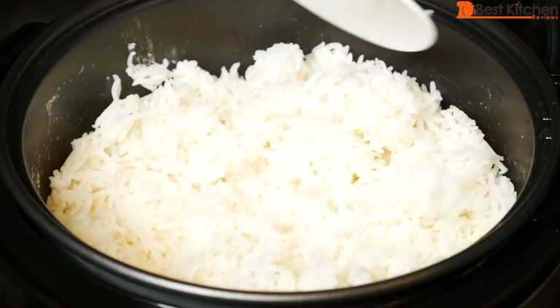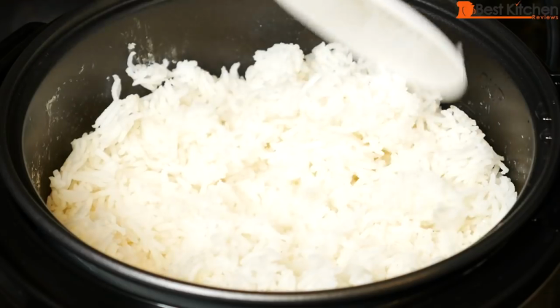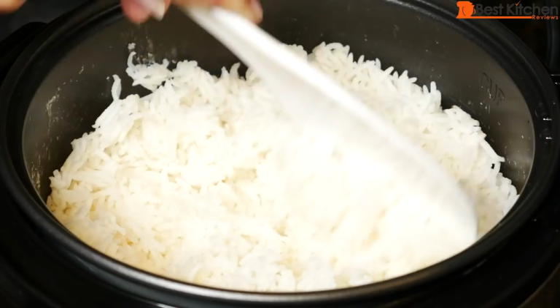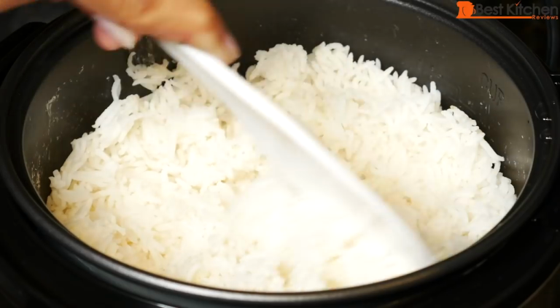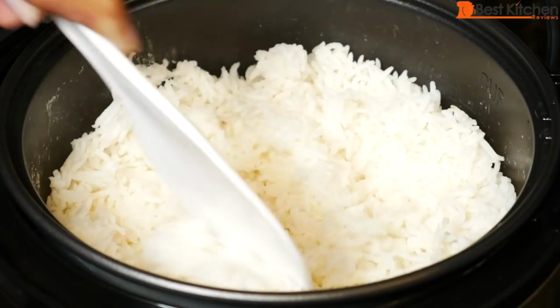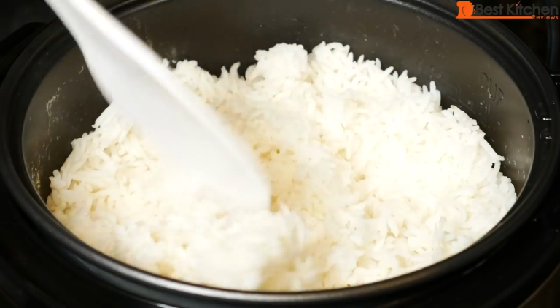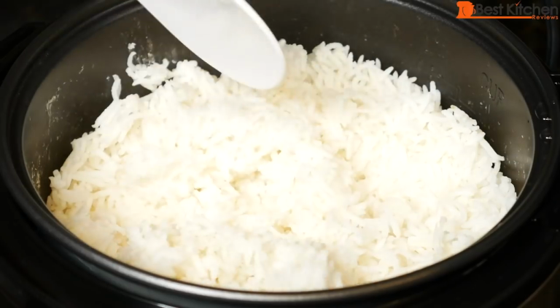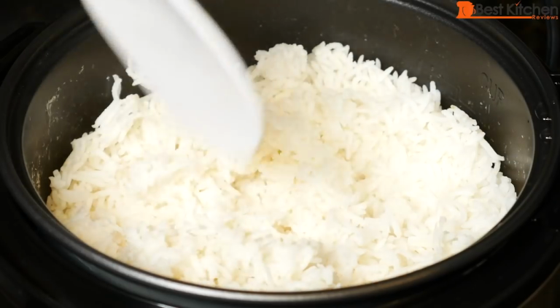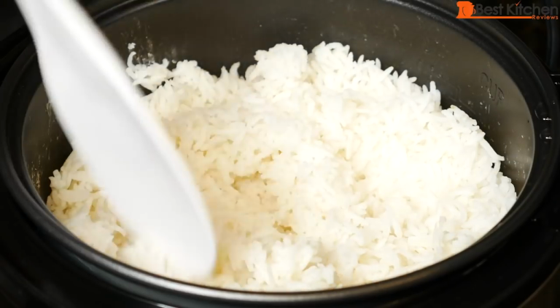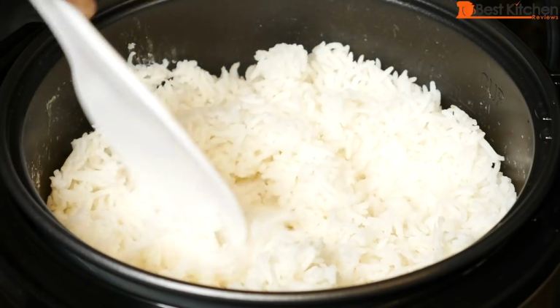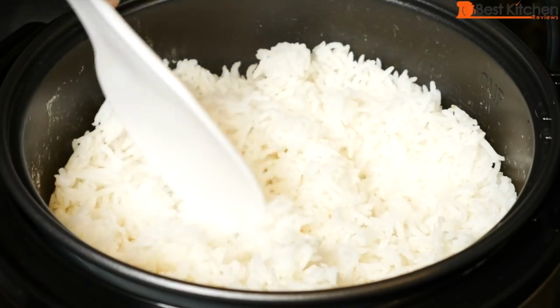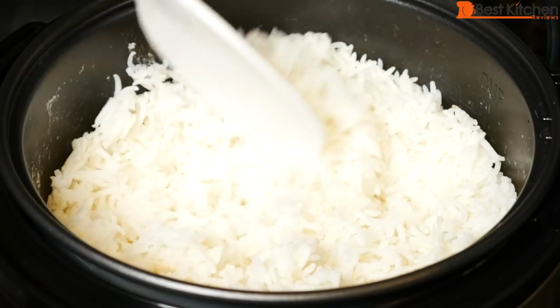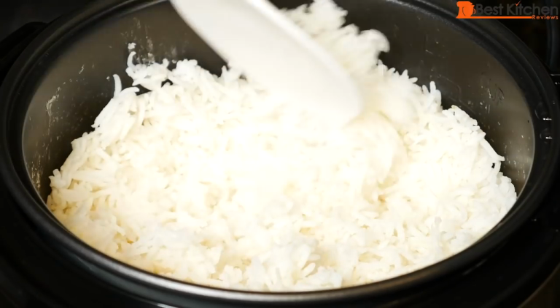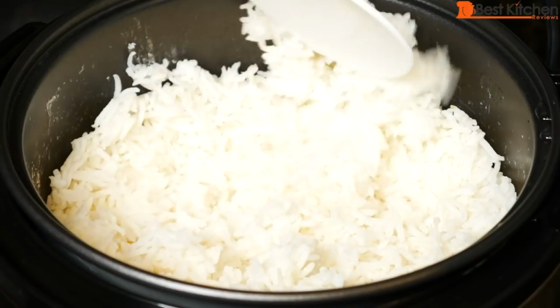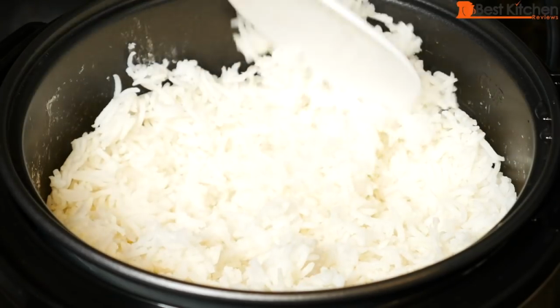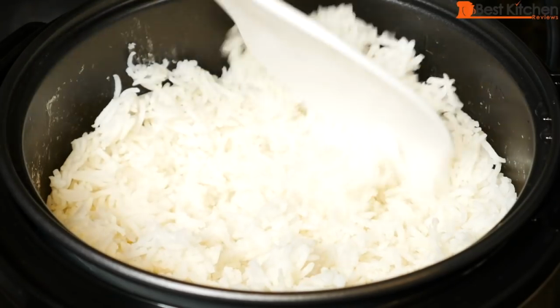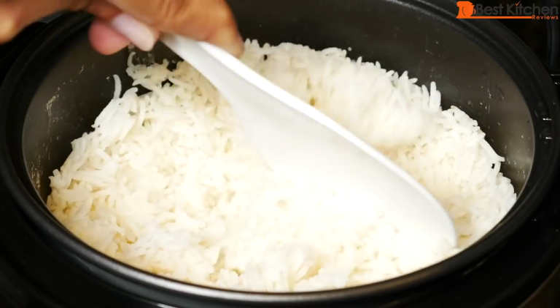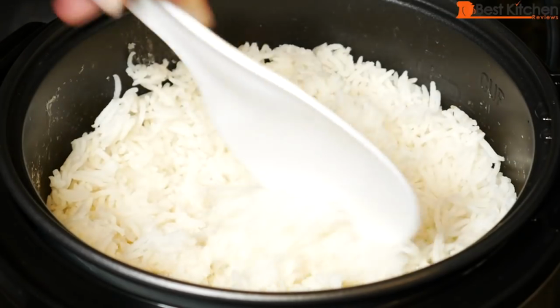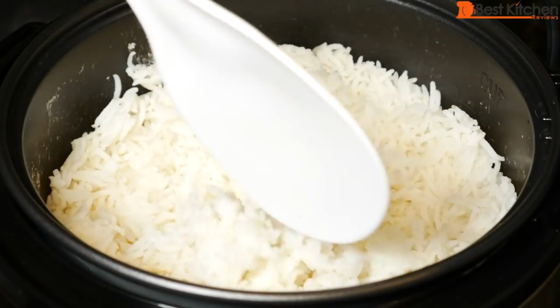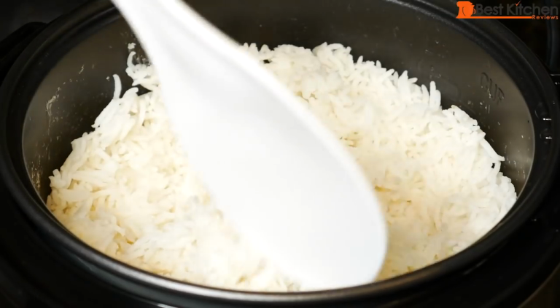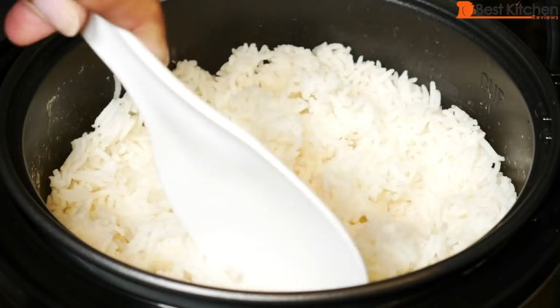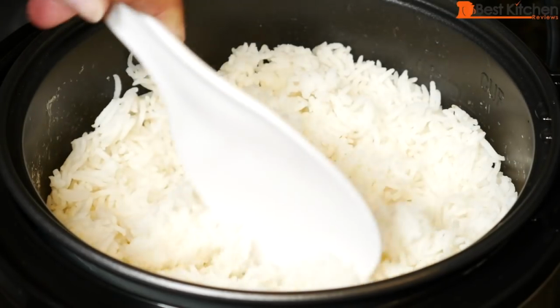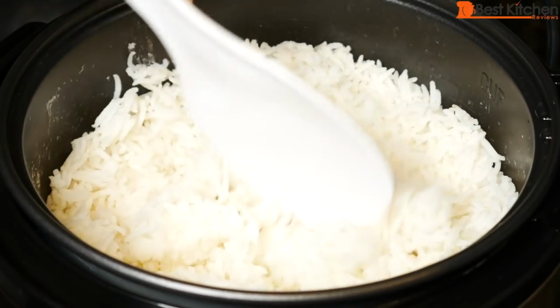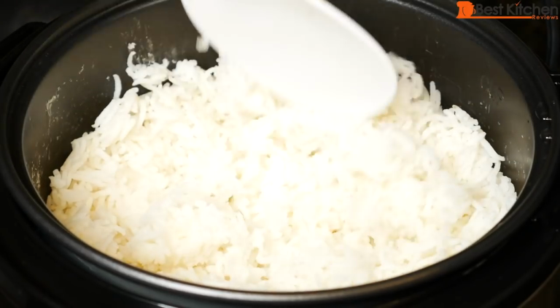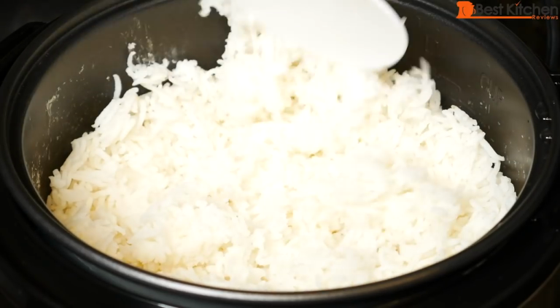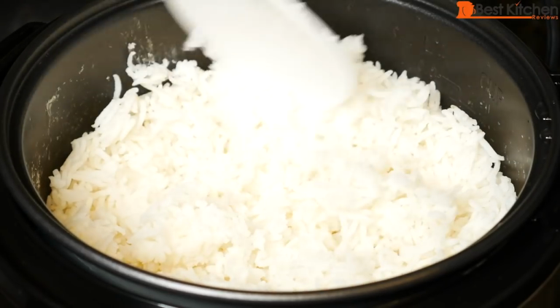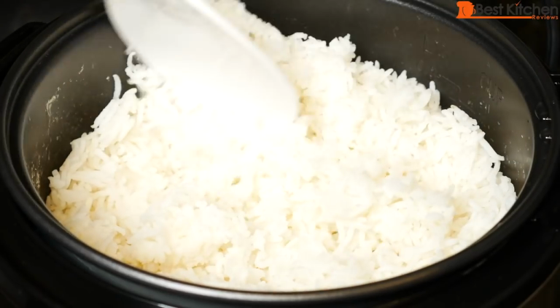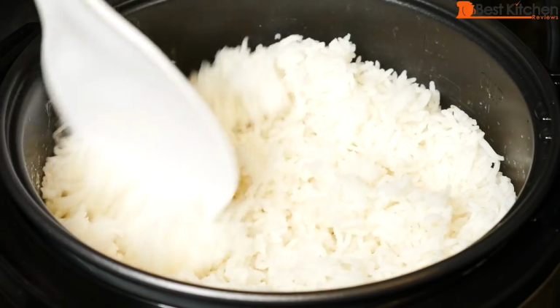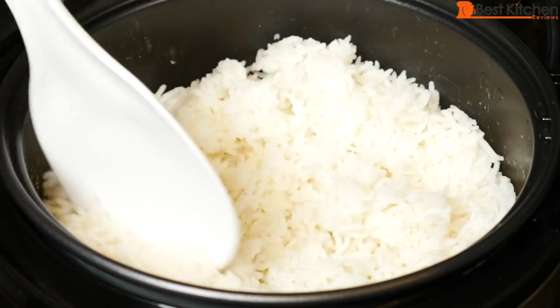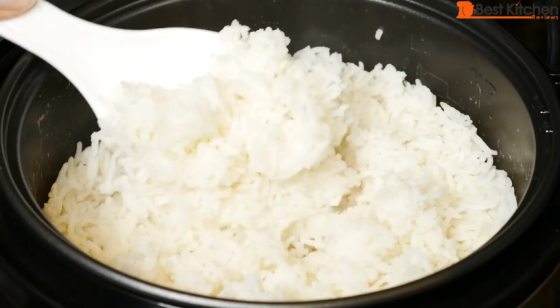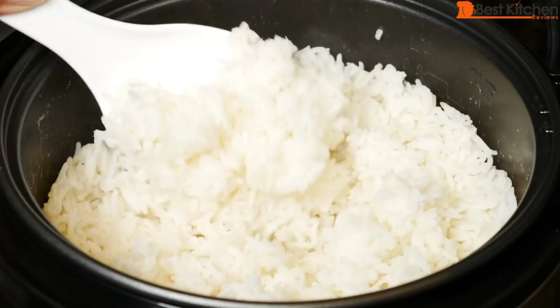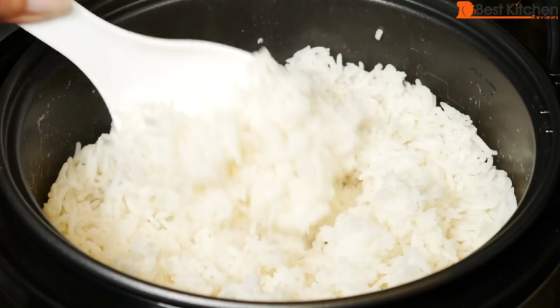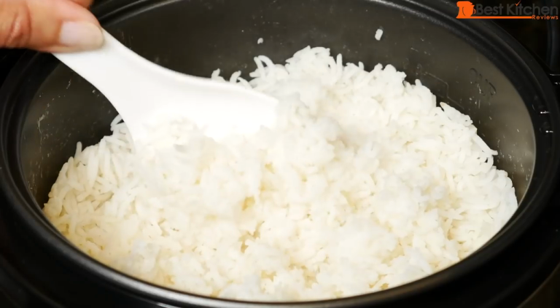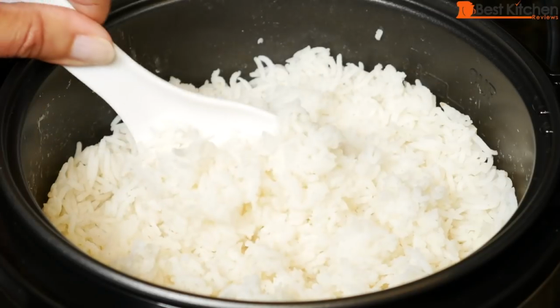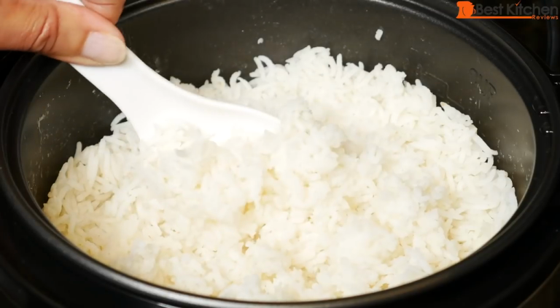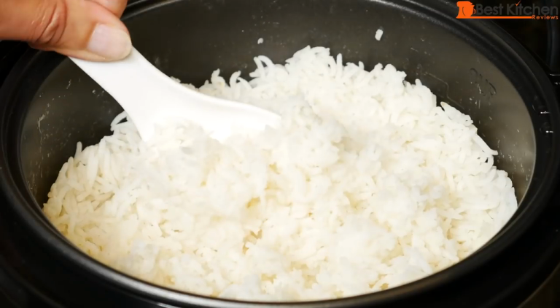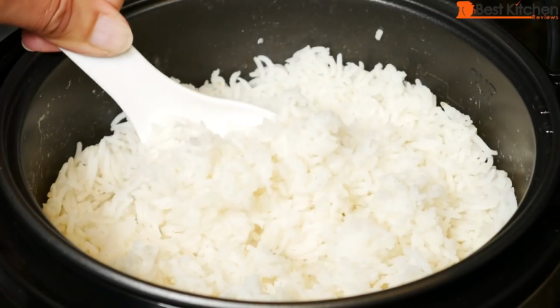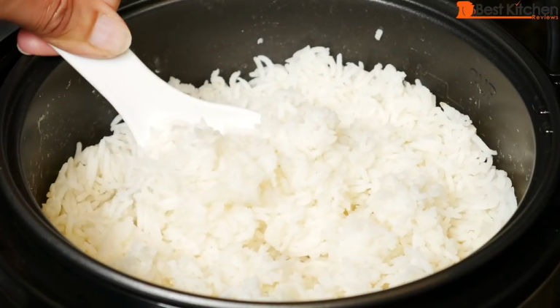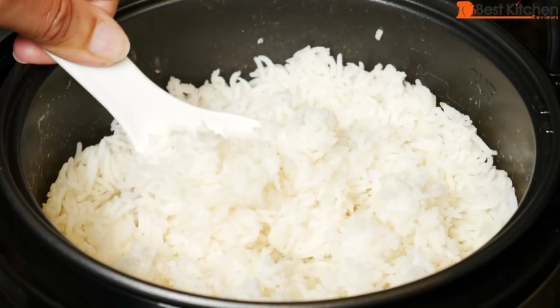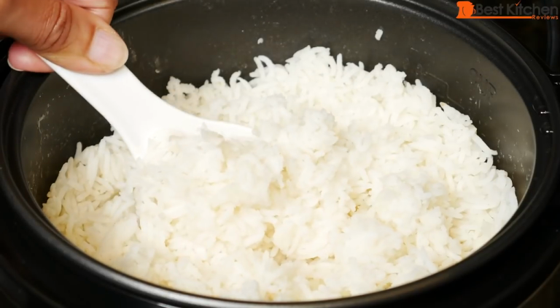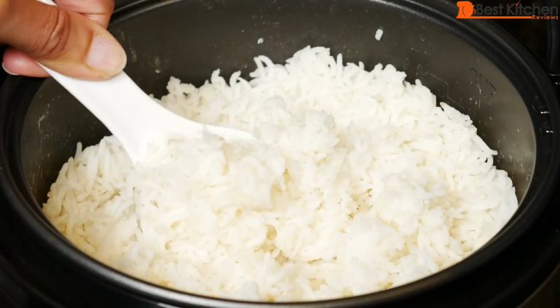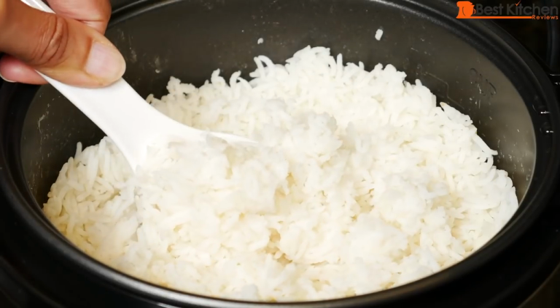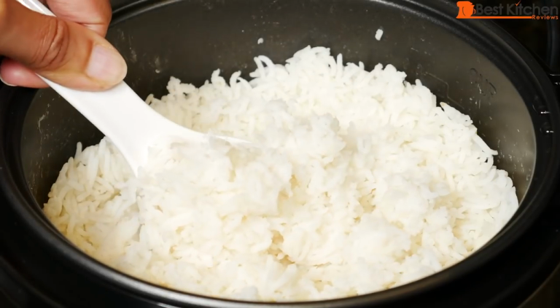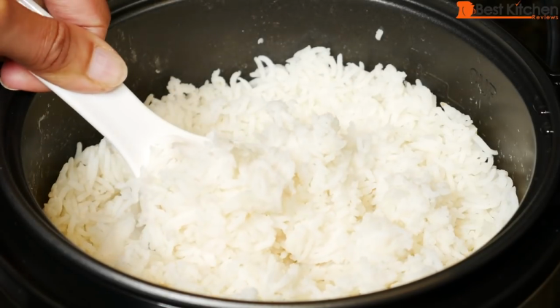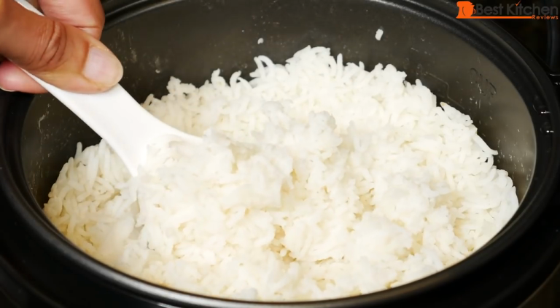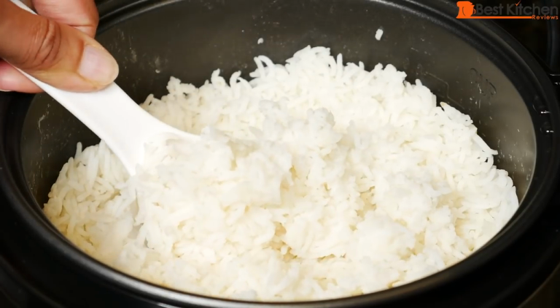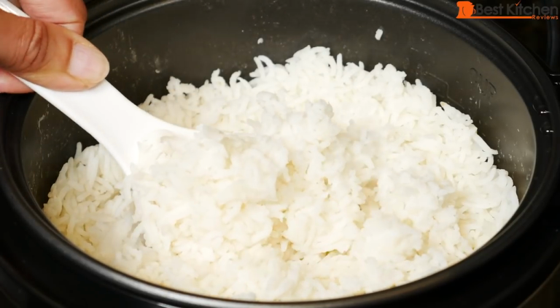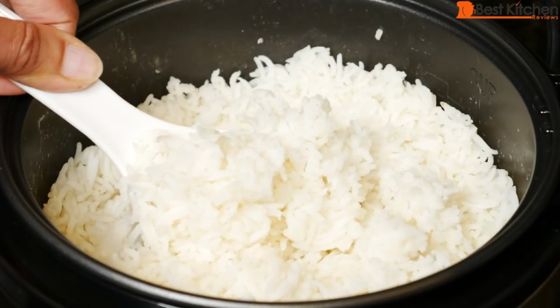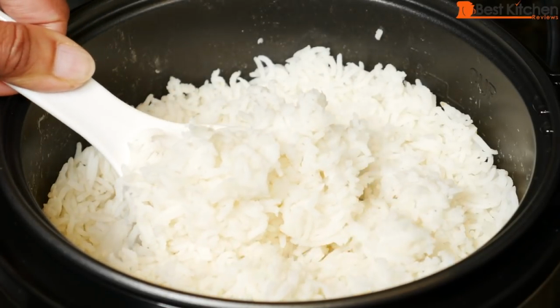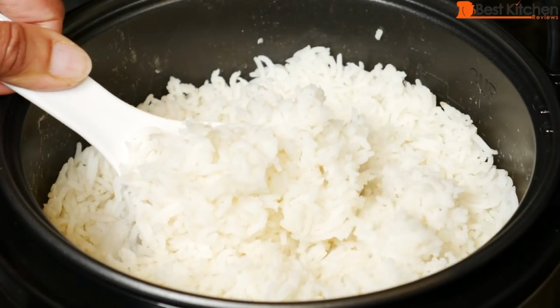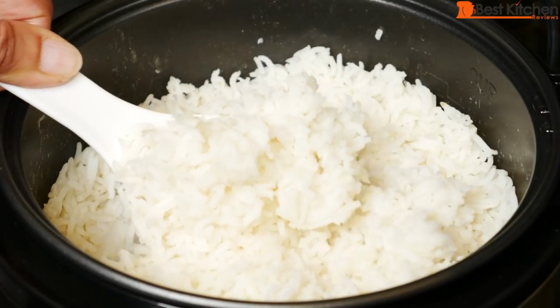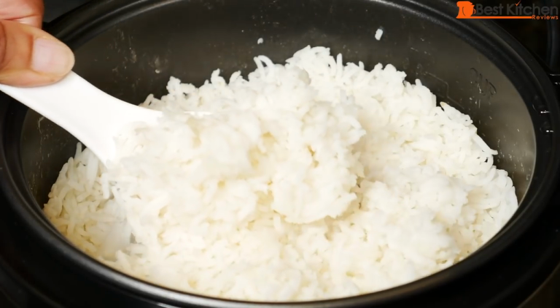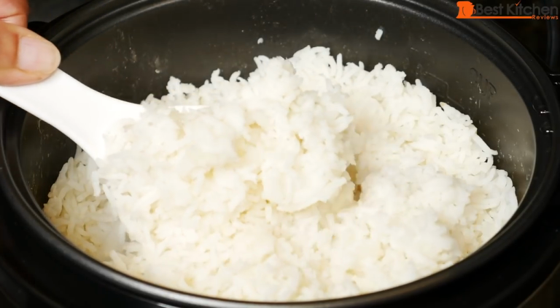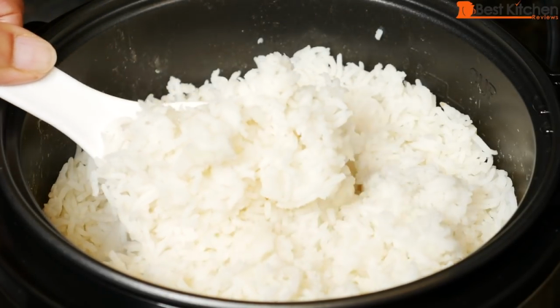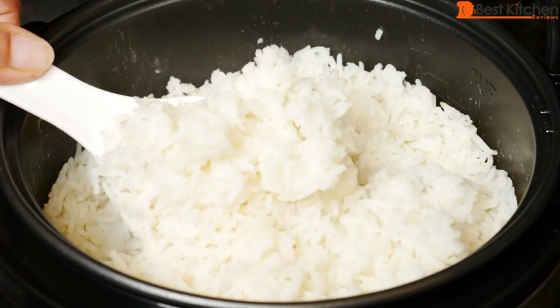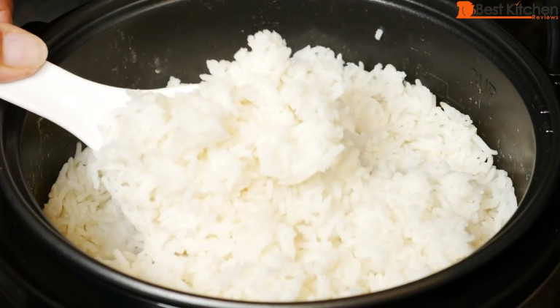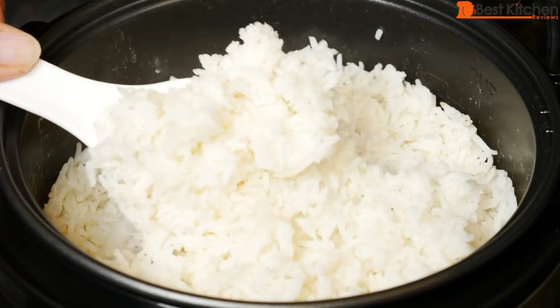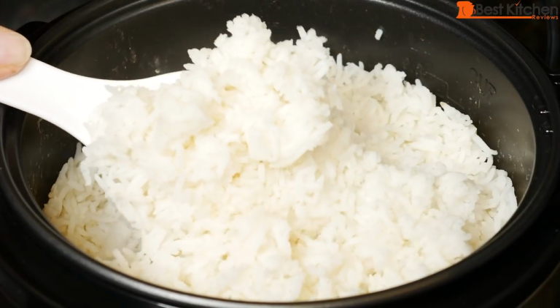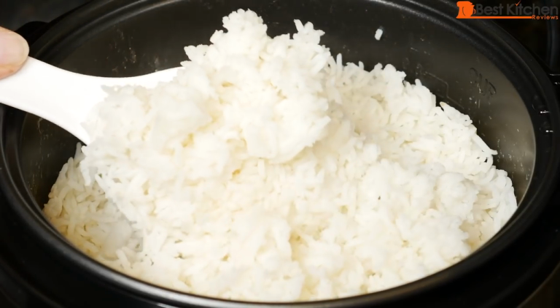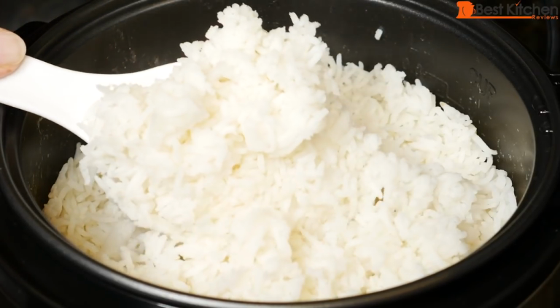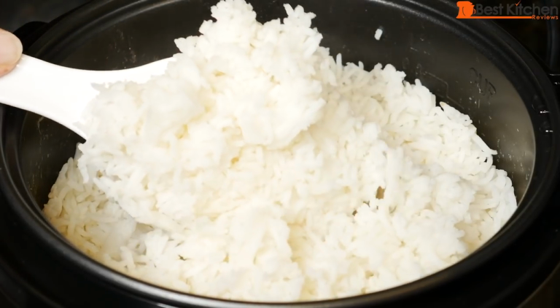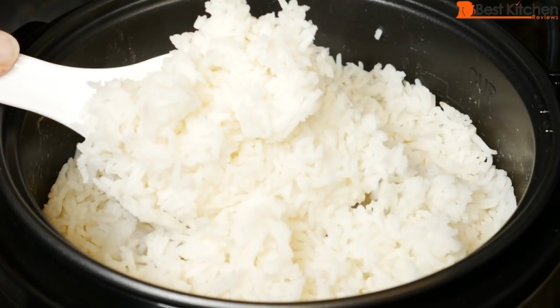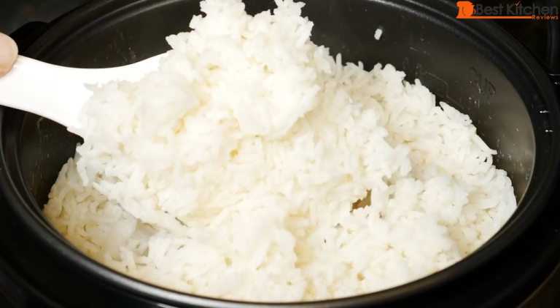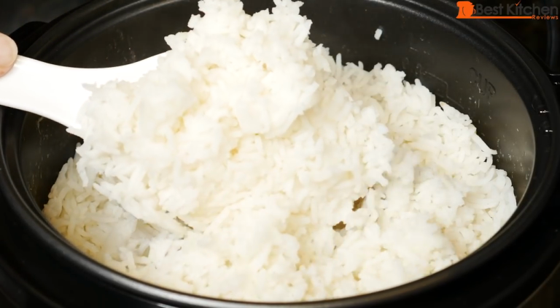If you want to try out this Aroma rice cooker, I've put a link in the description below. Subscribe for more reviews and I'll see you next time. Thanks for watching!